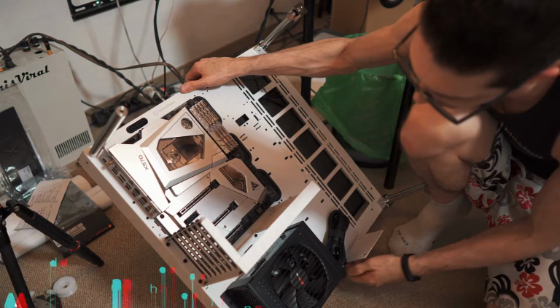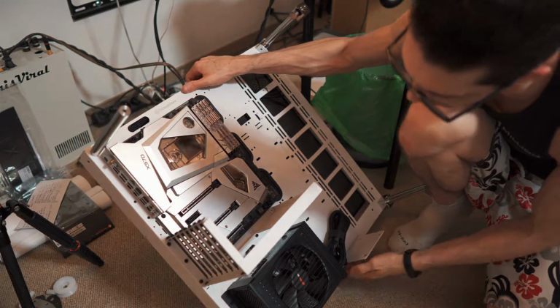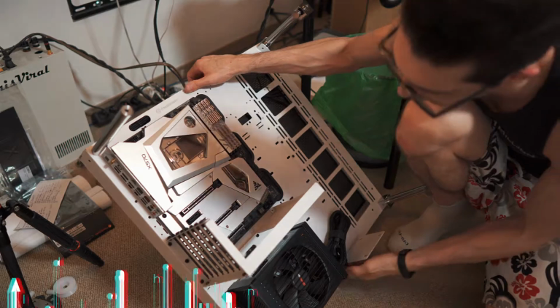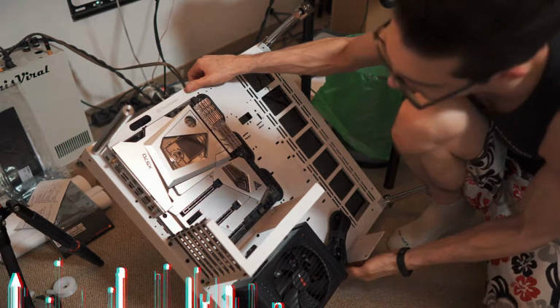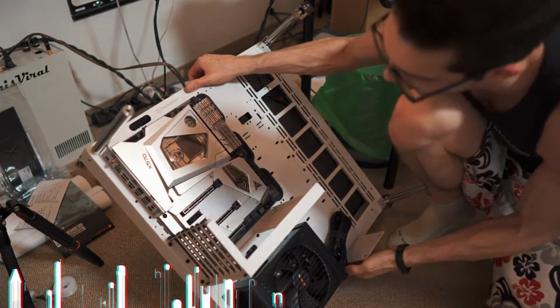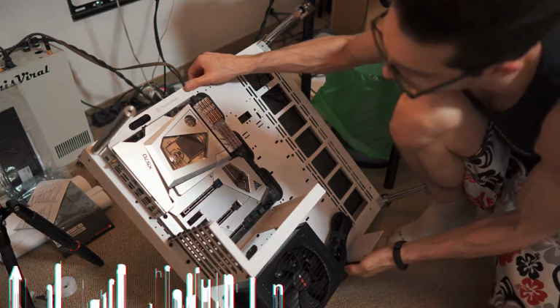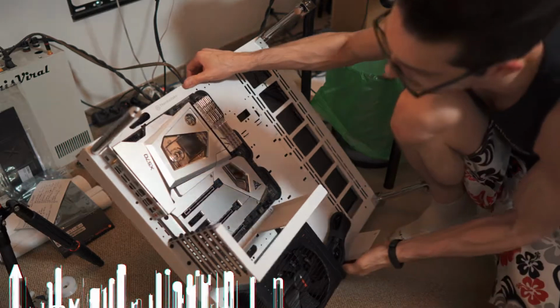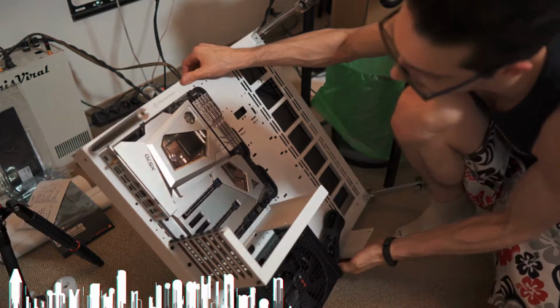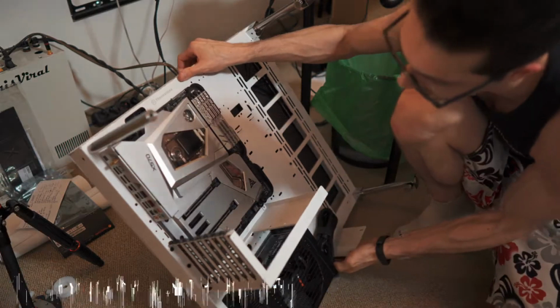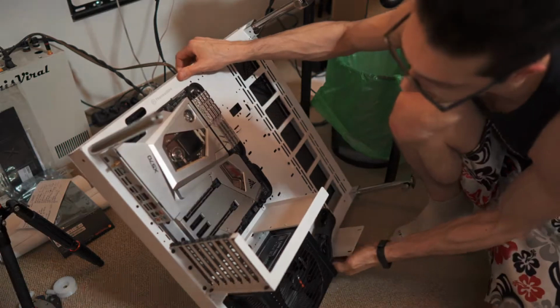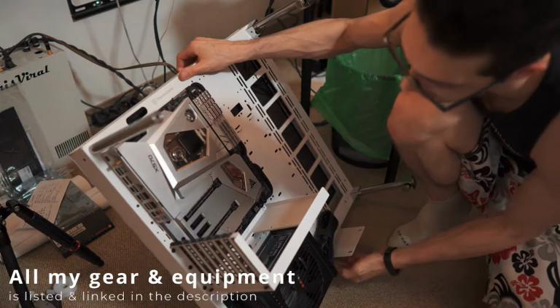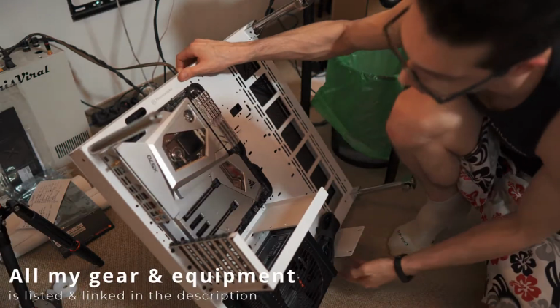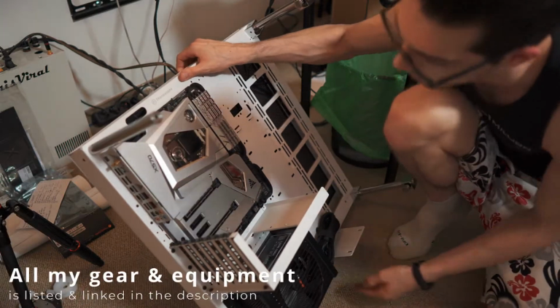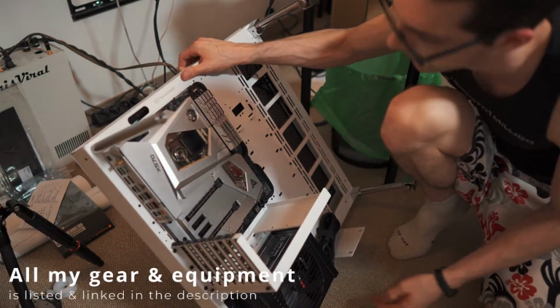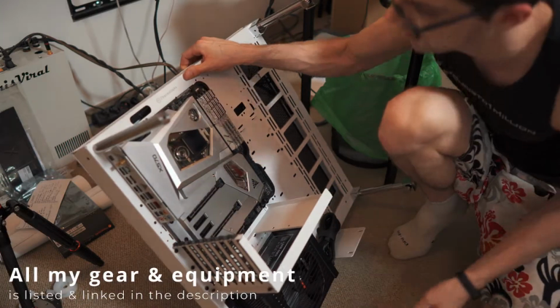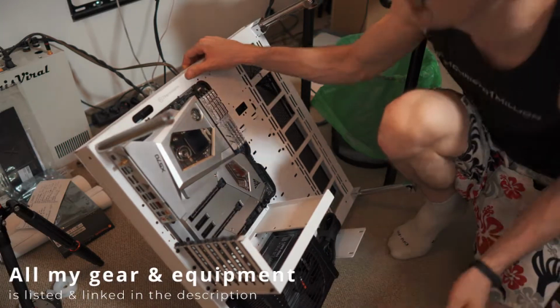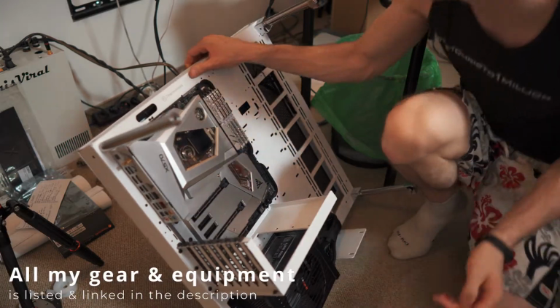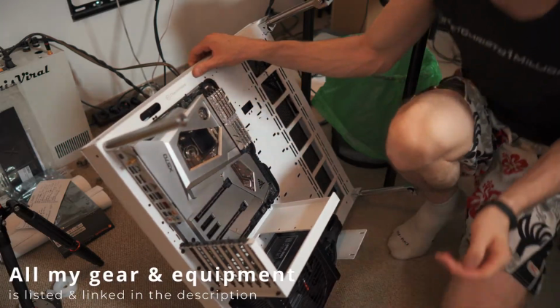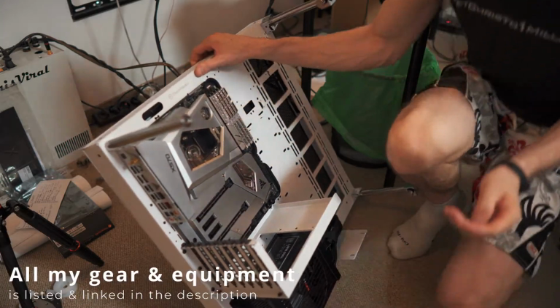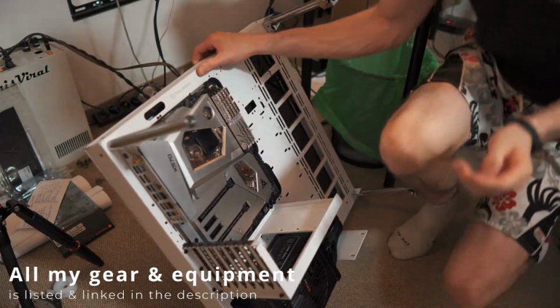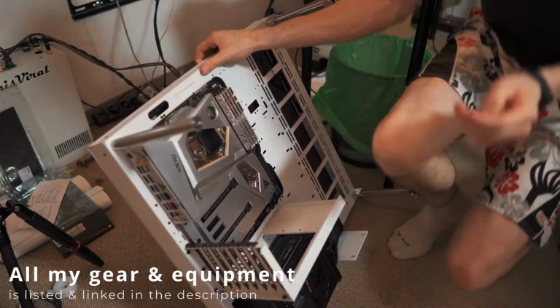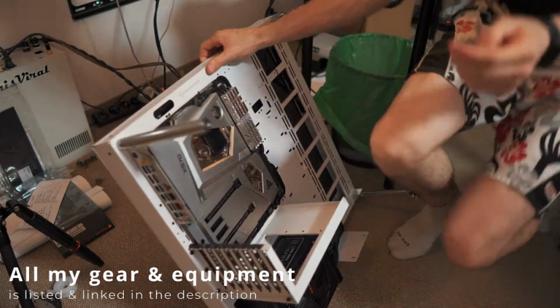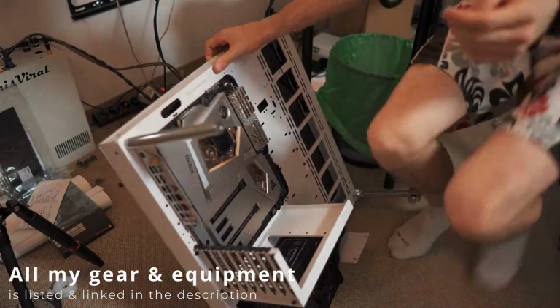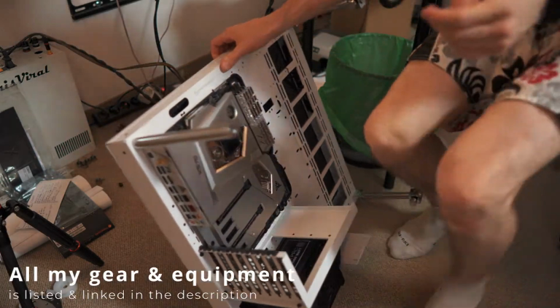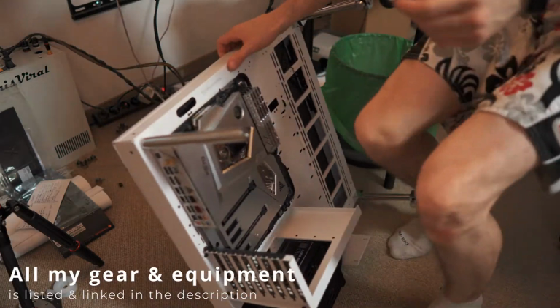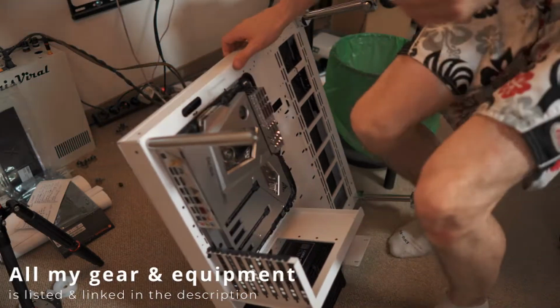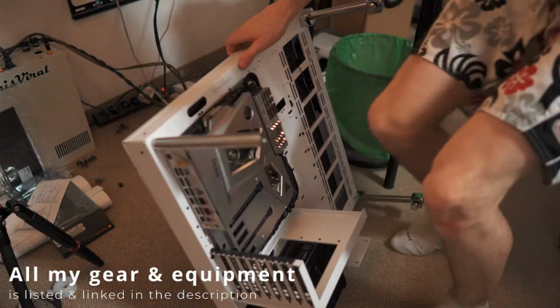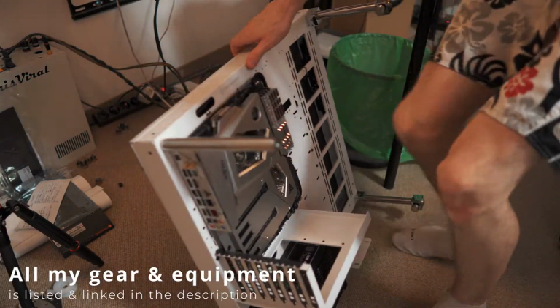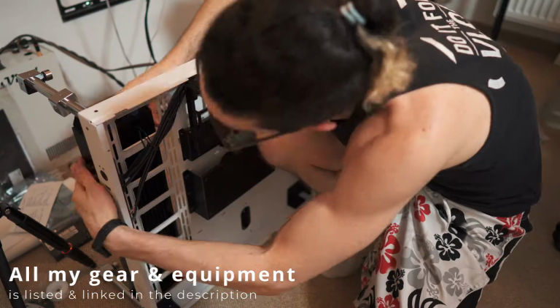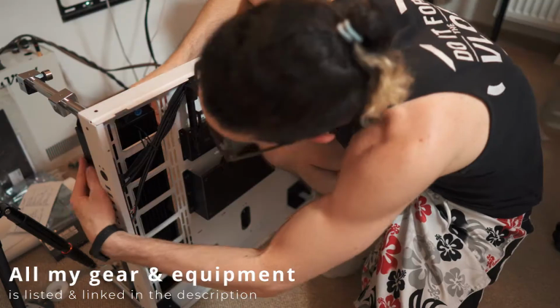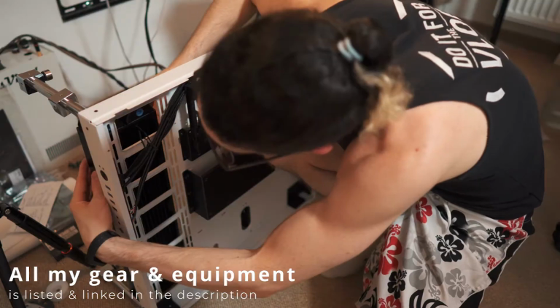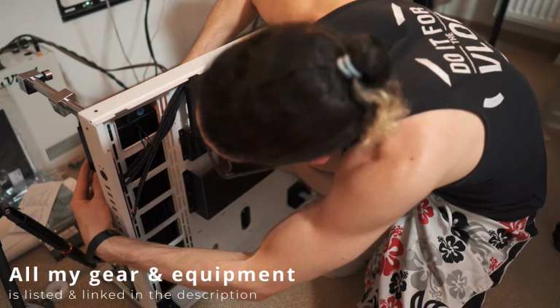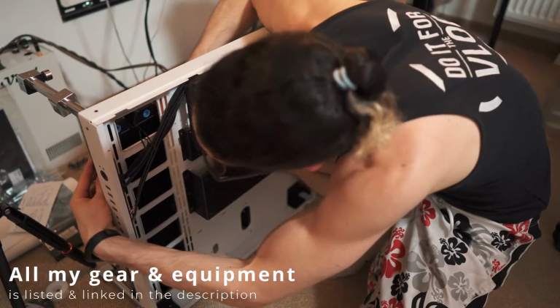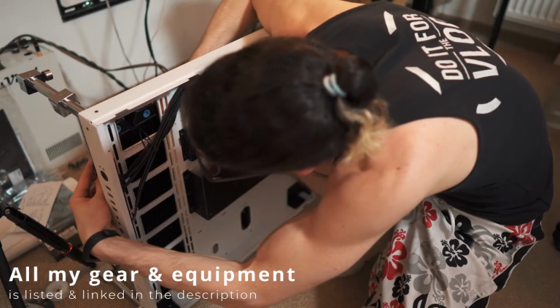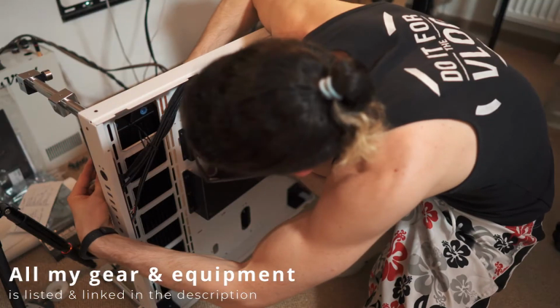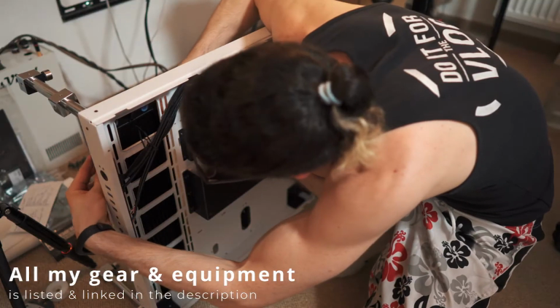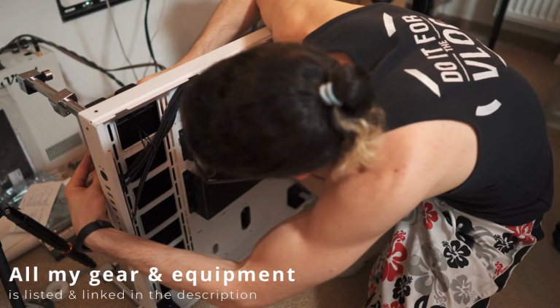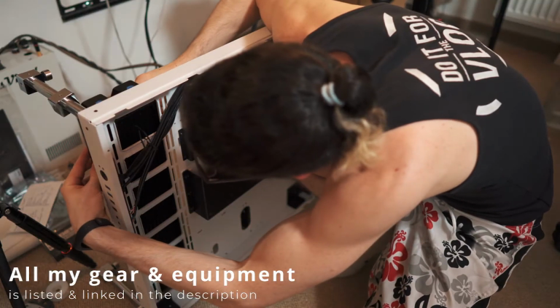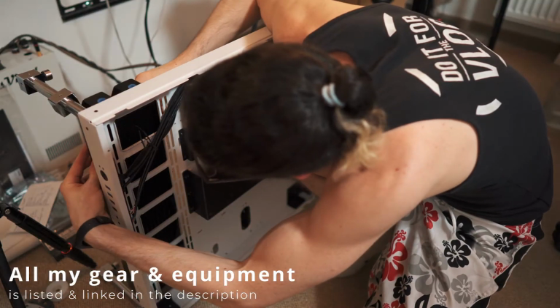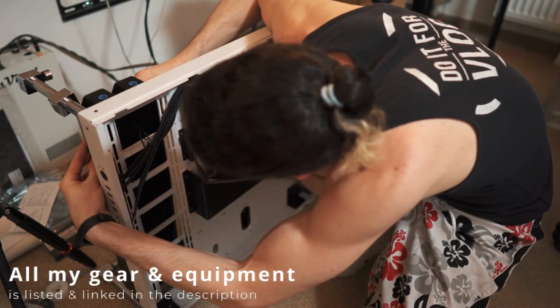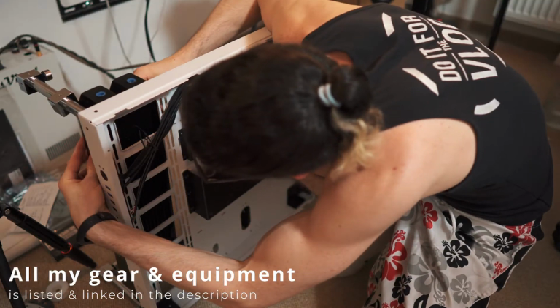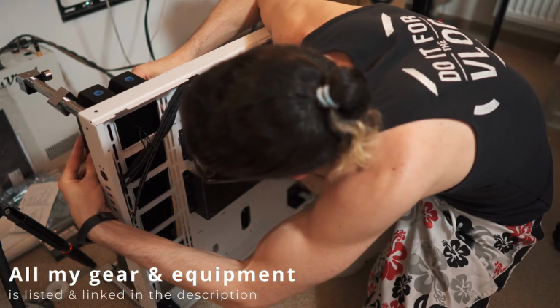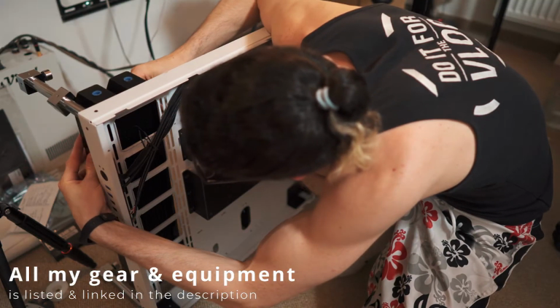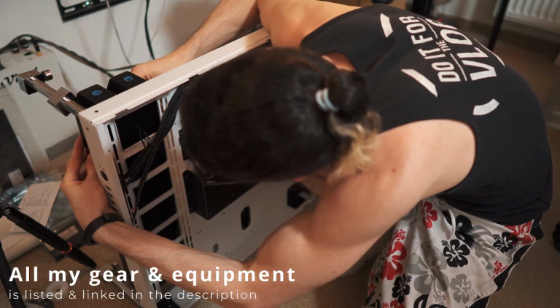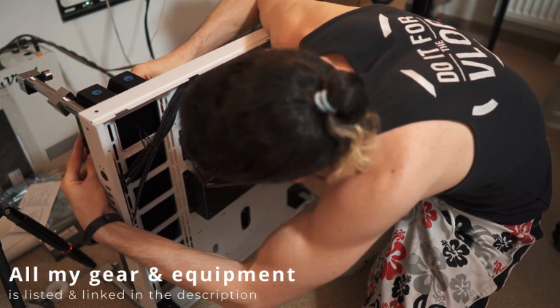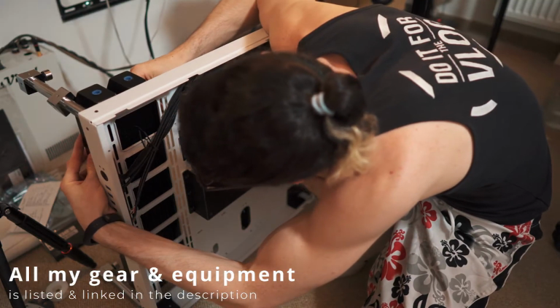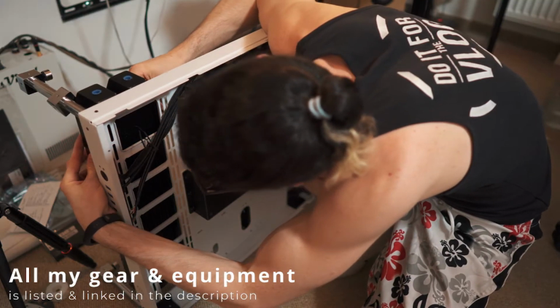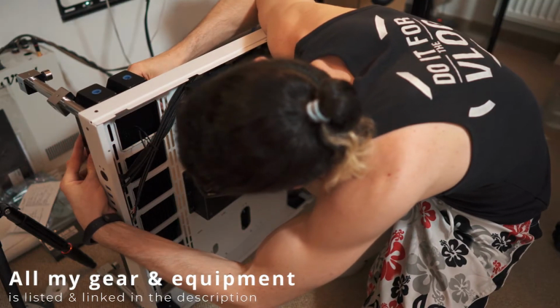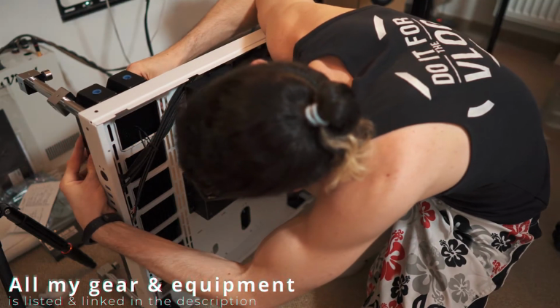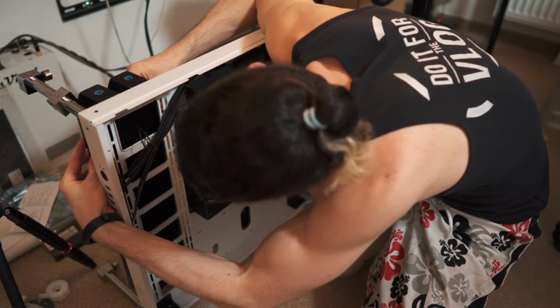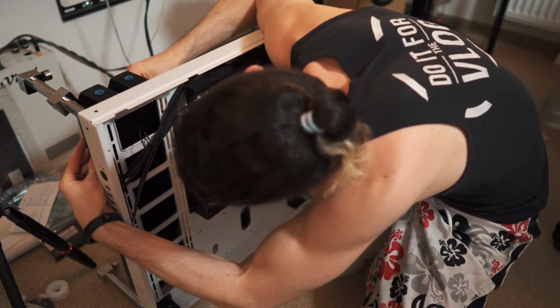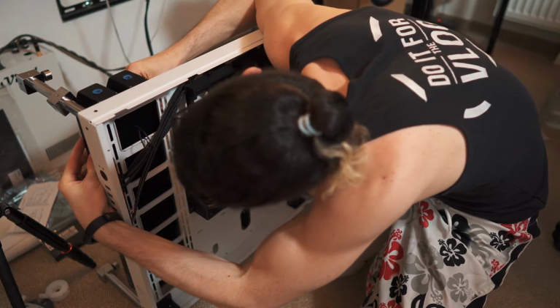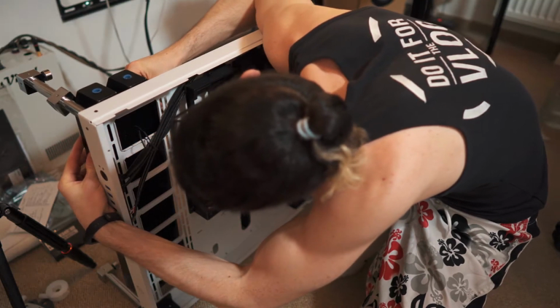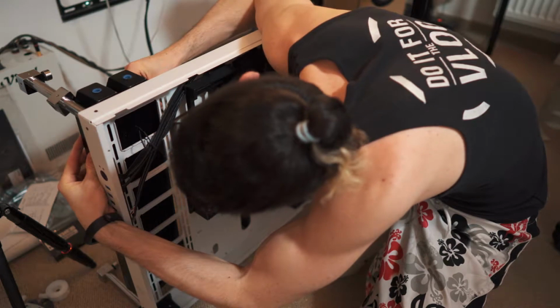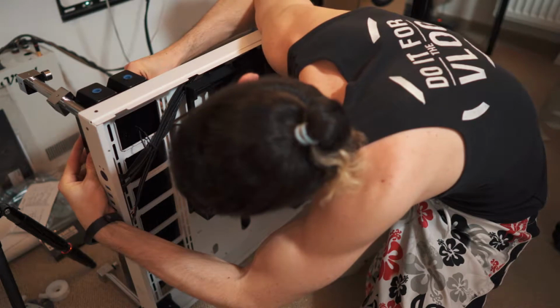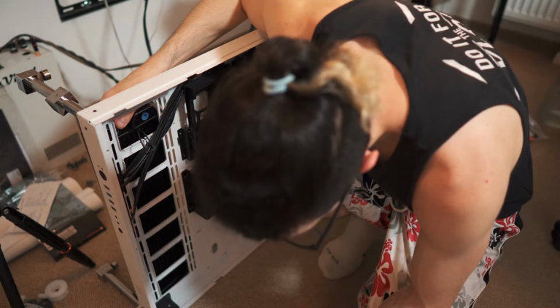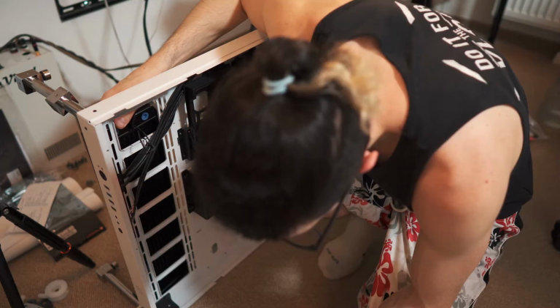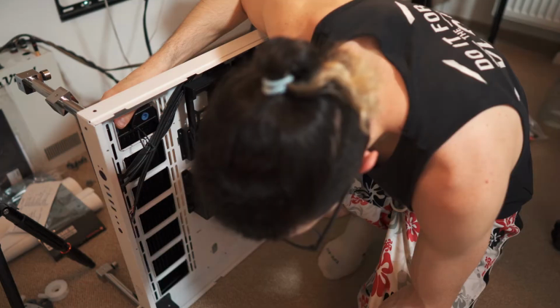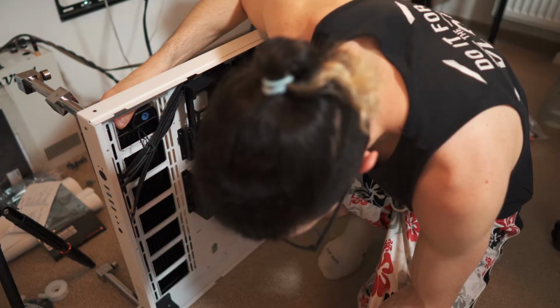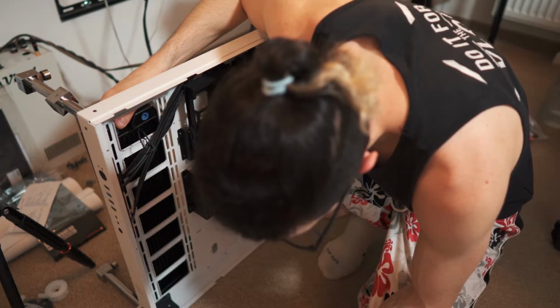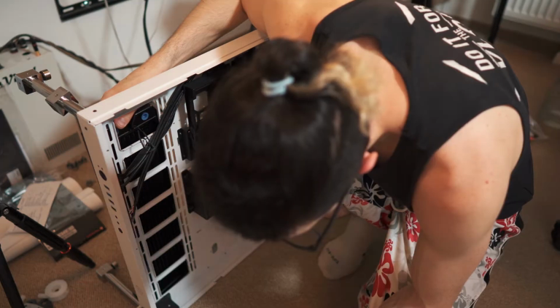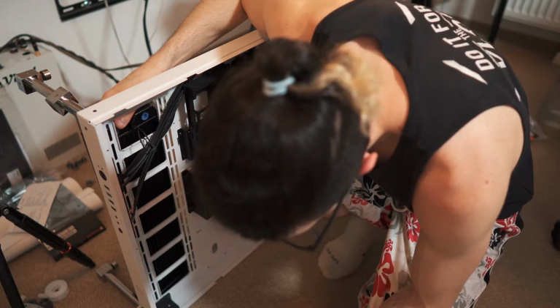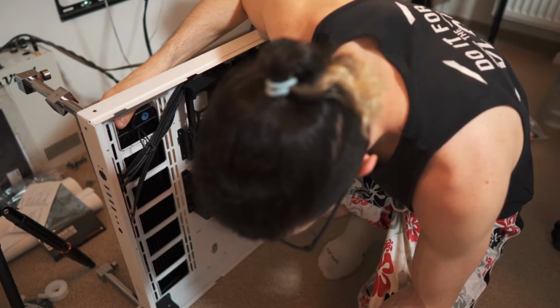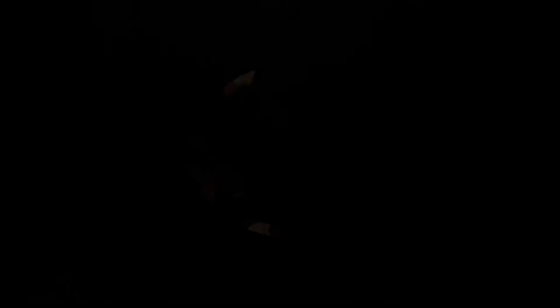Oh my god, it's already getting really heavy. No idea what to do, seriously — no idea. What the heck?